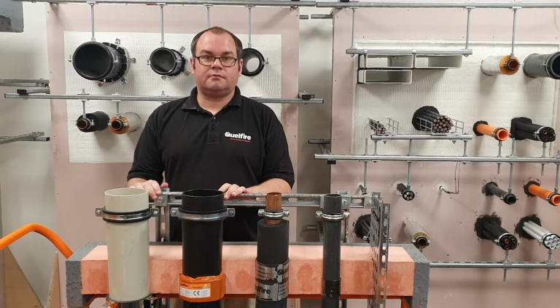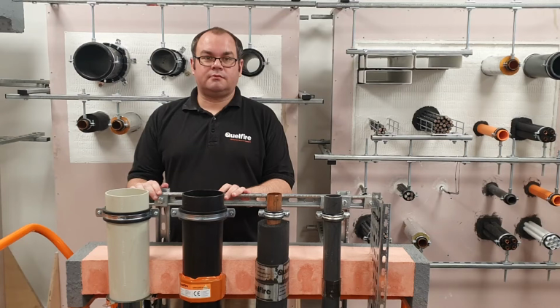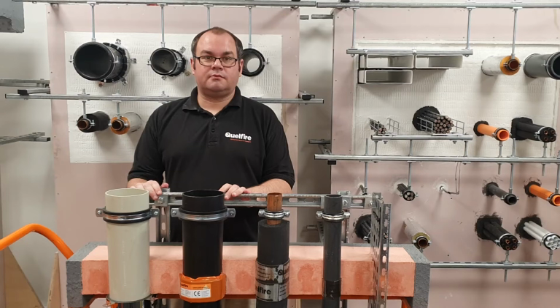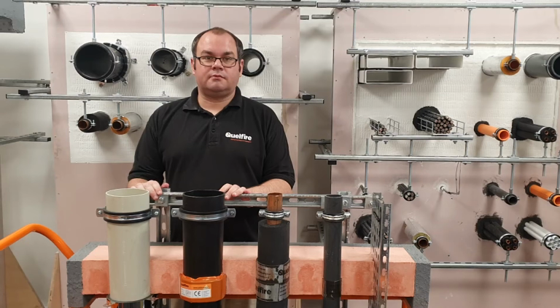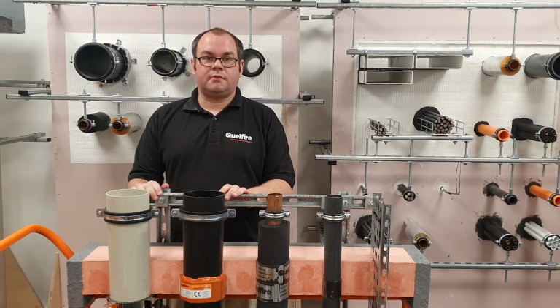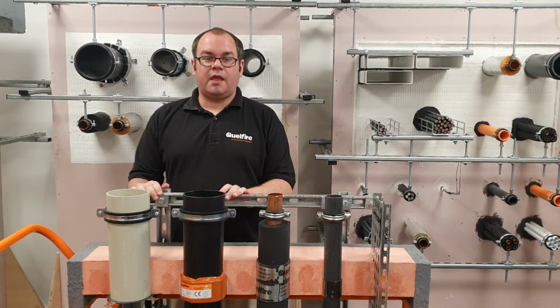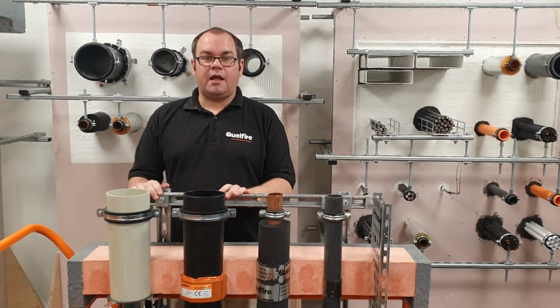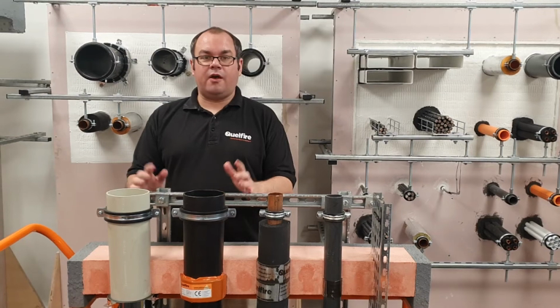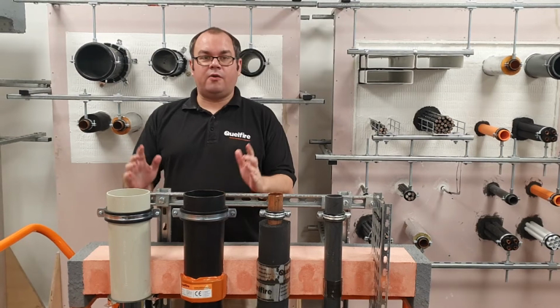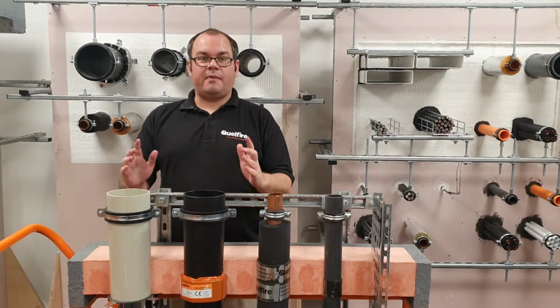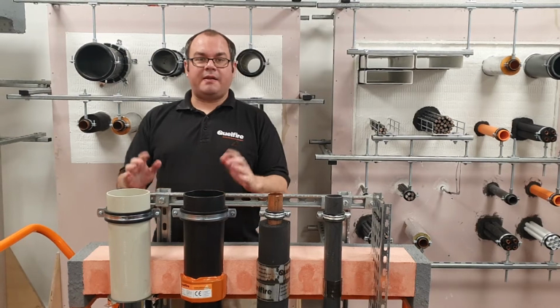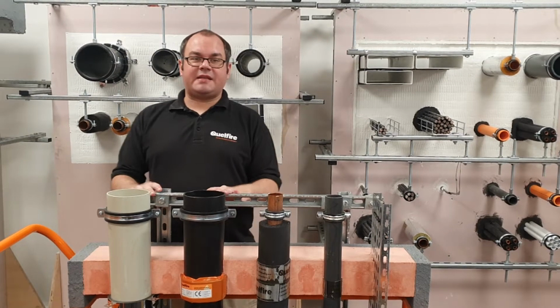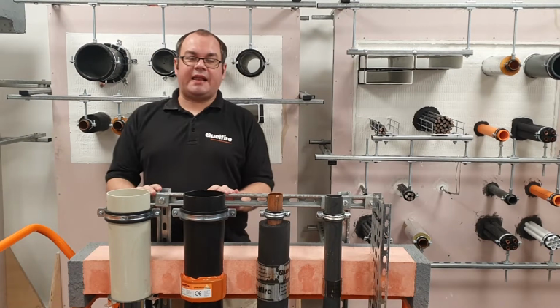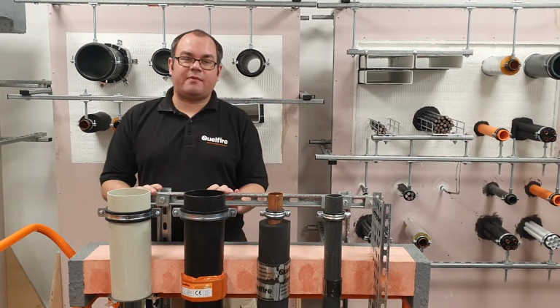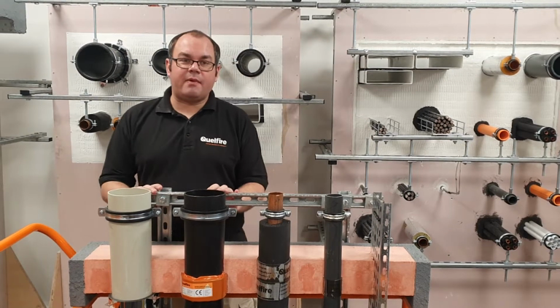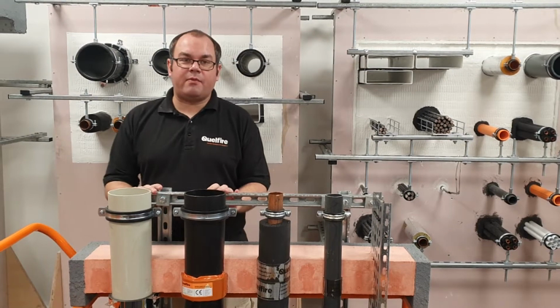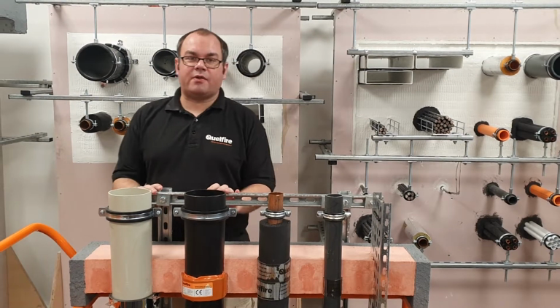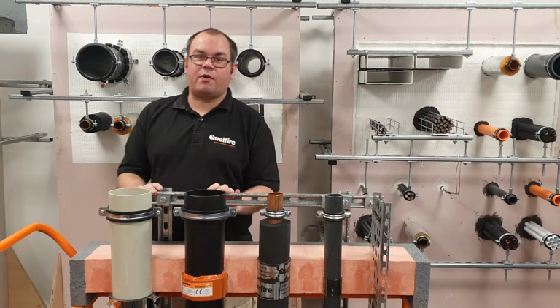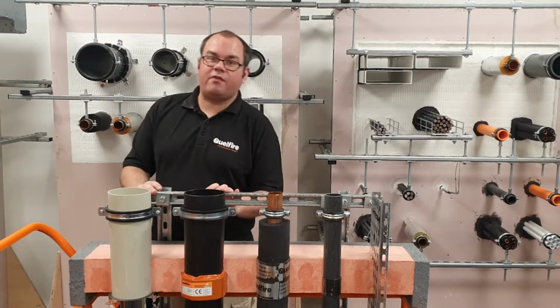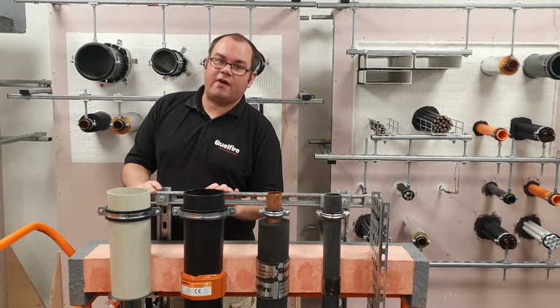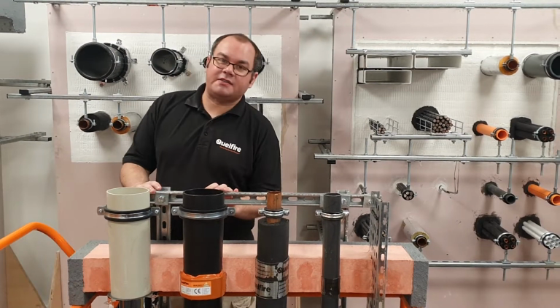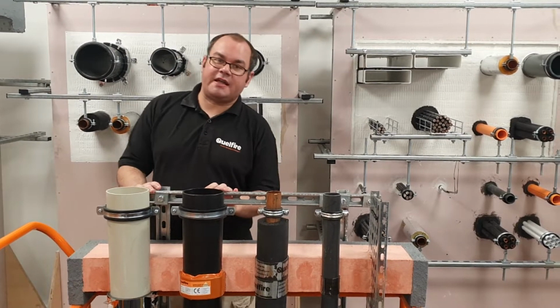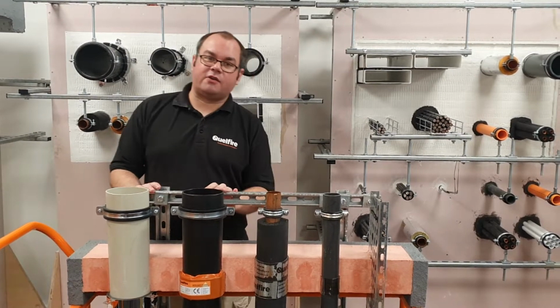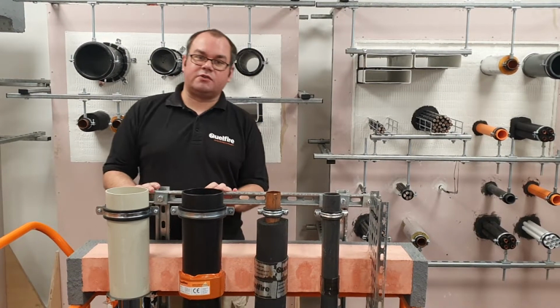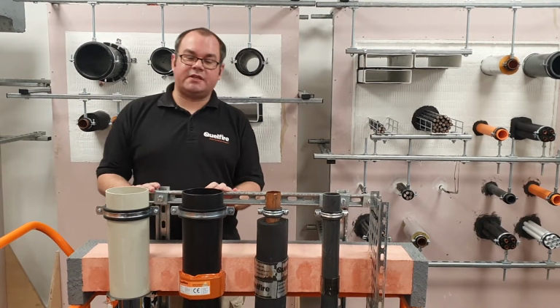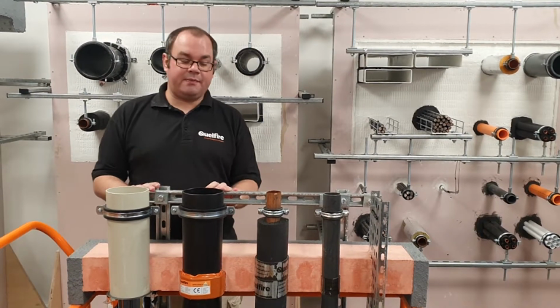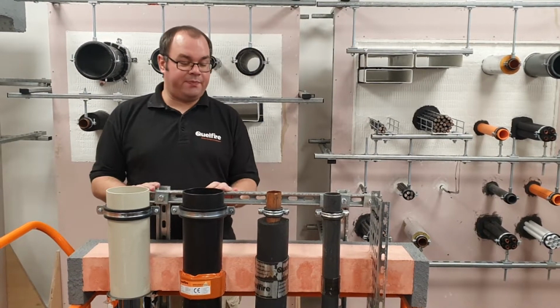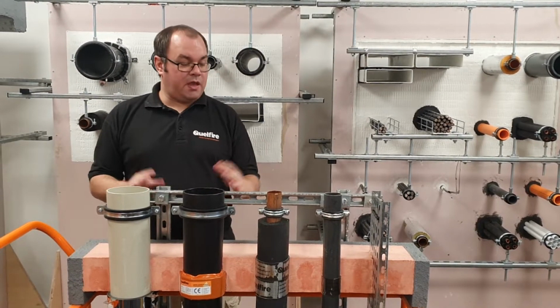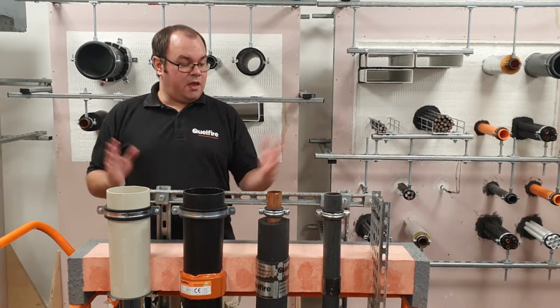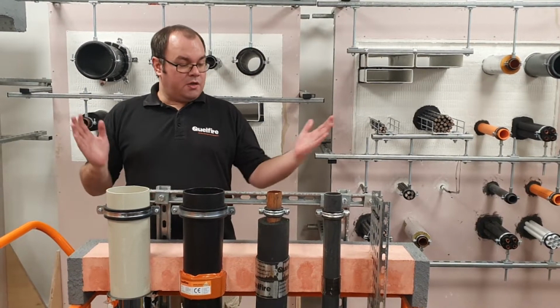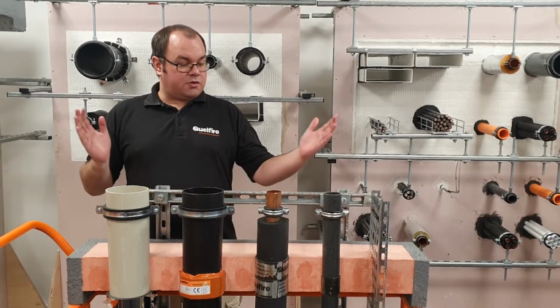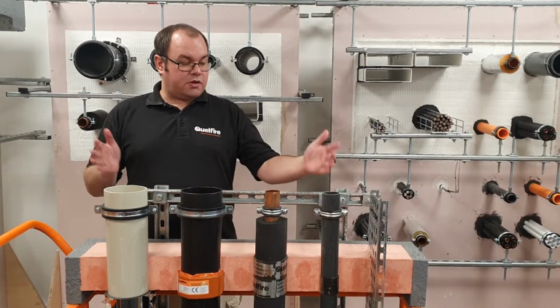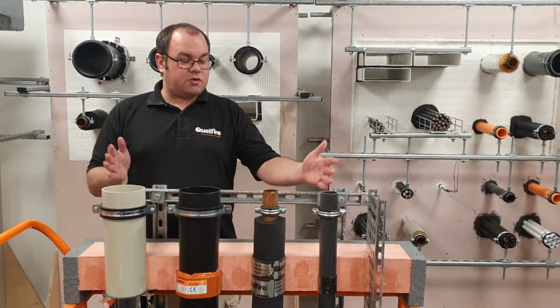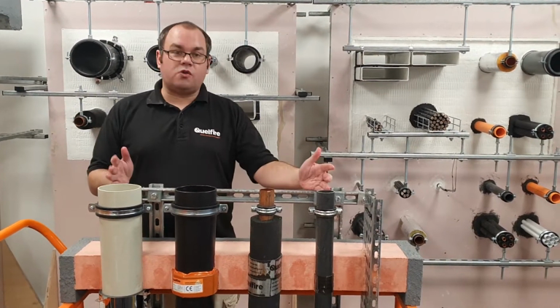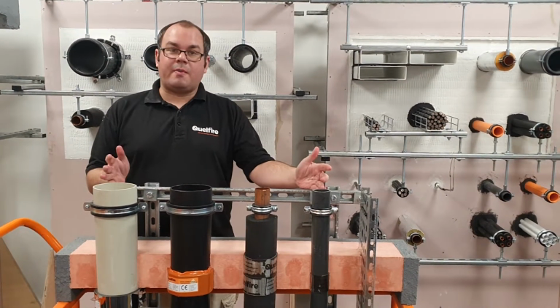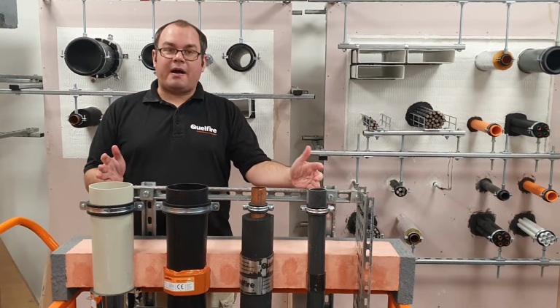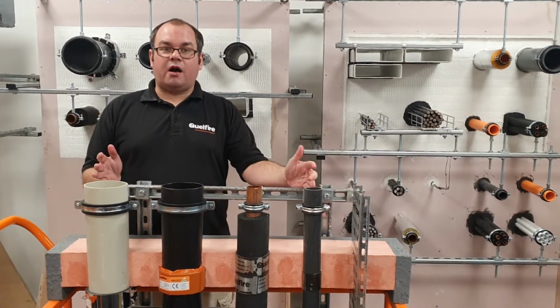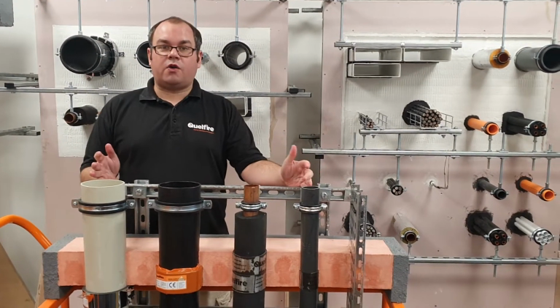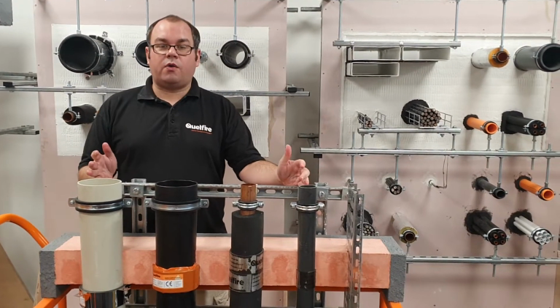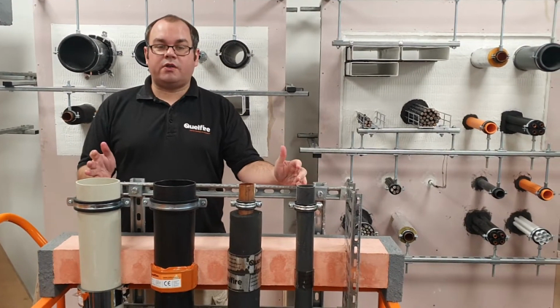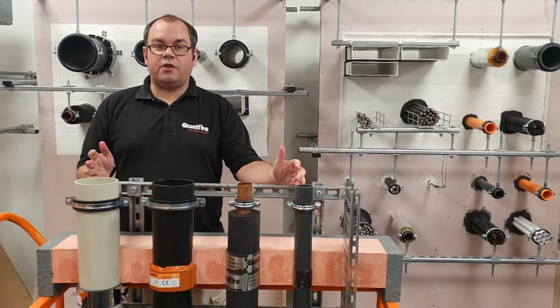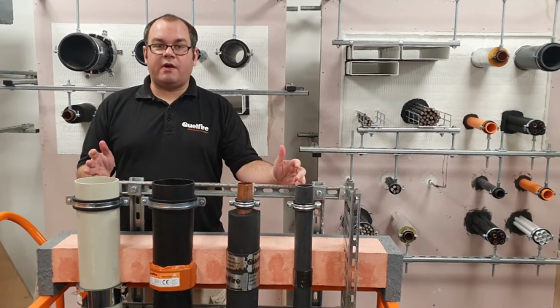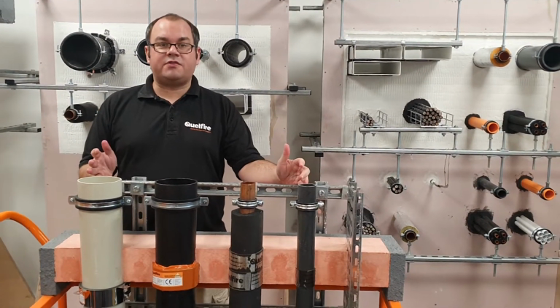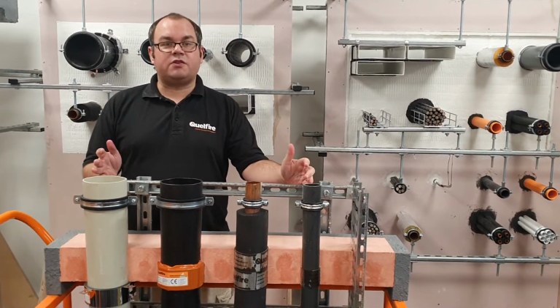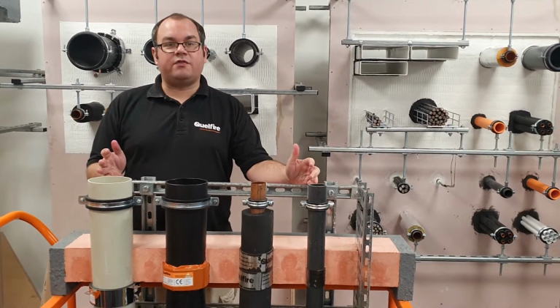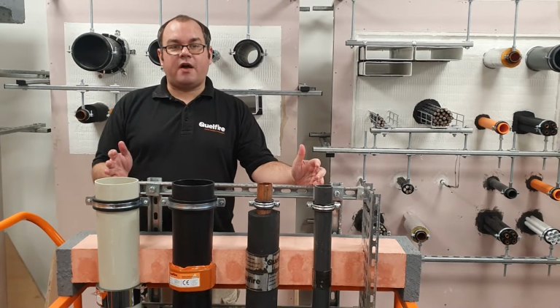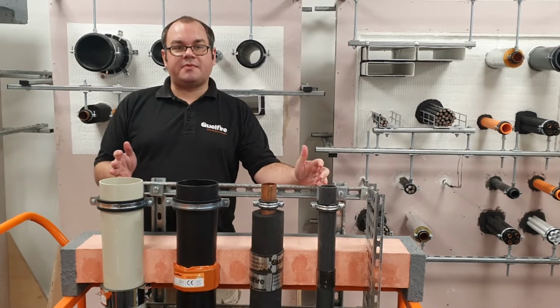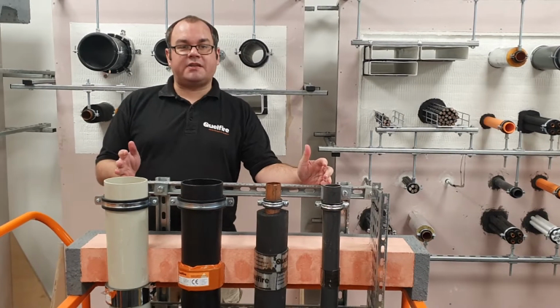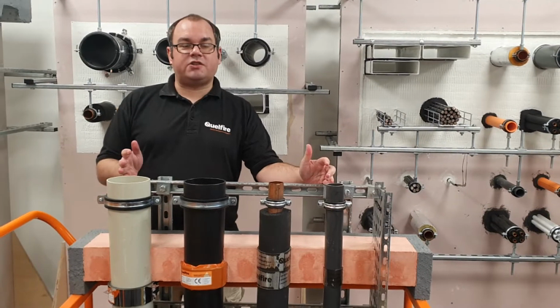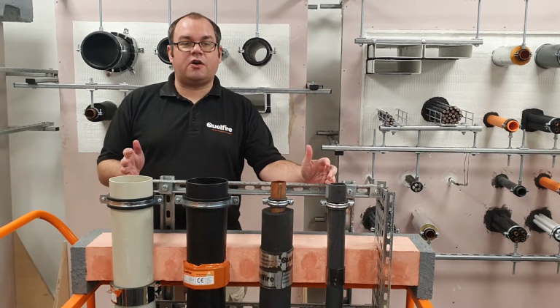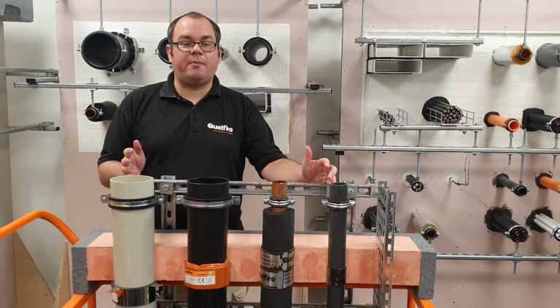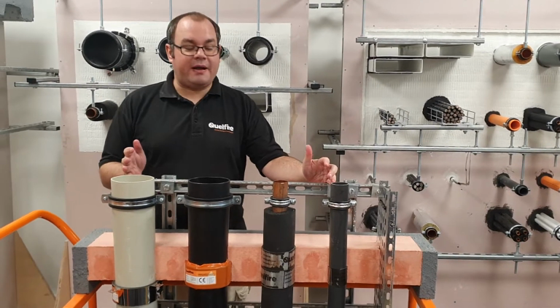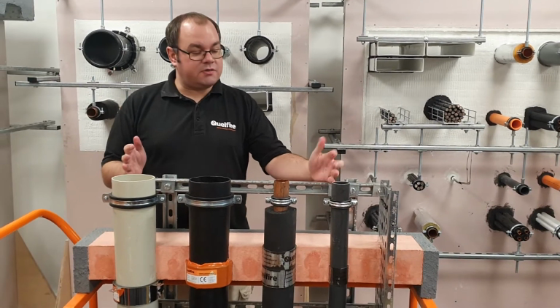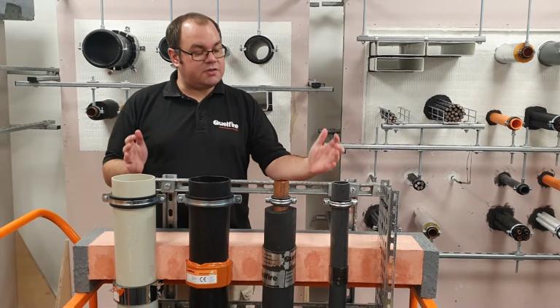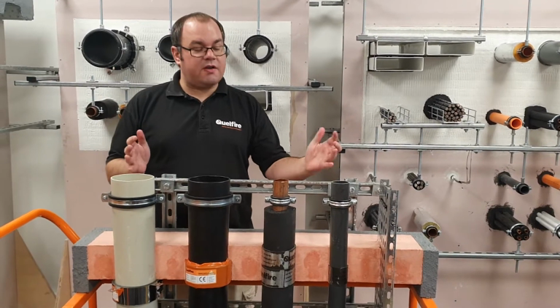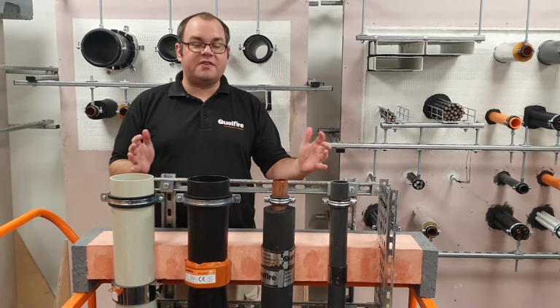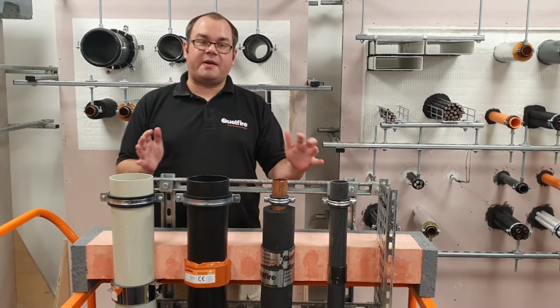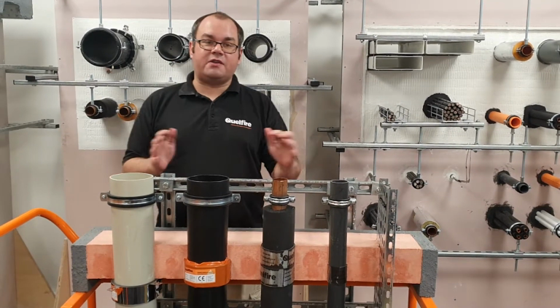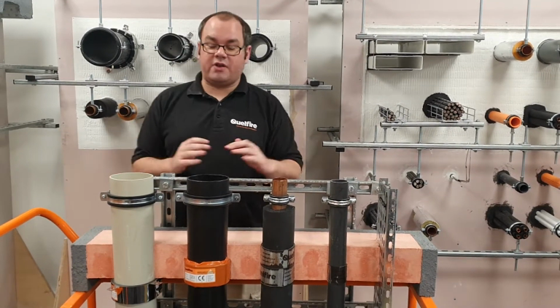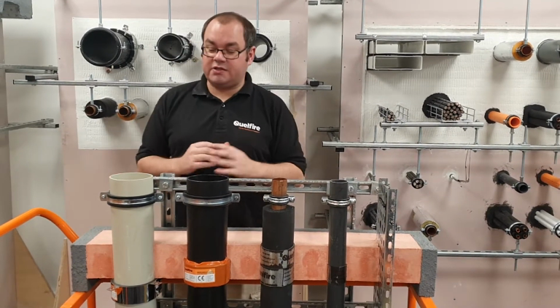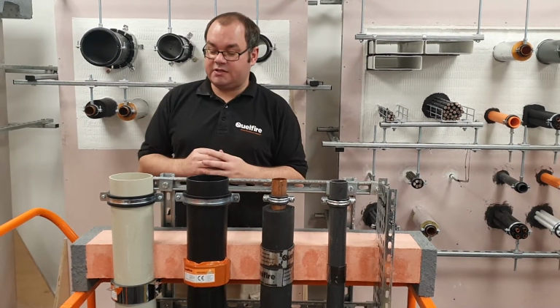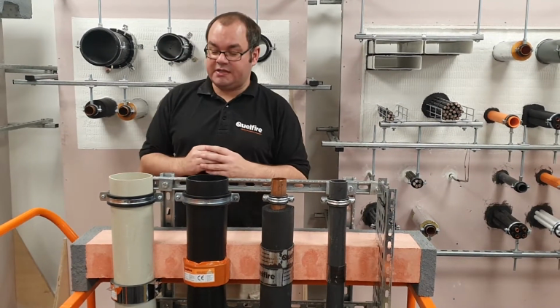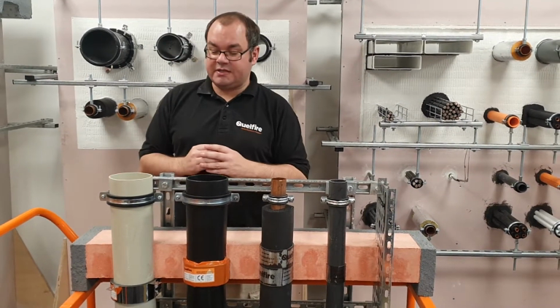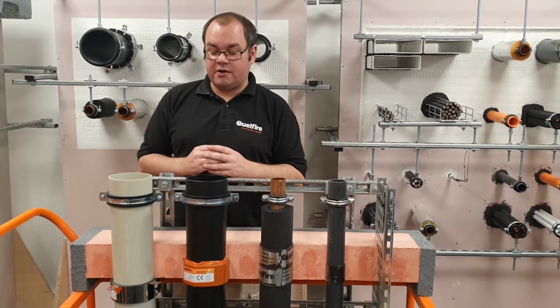Hello, my name is Alec. I'm a member of the Quellfire Technical Team. I'm just going to talk about our QF2 fiber protection compound service penetration details.